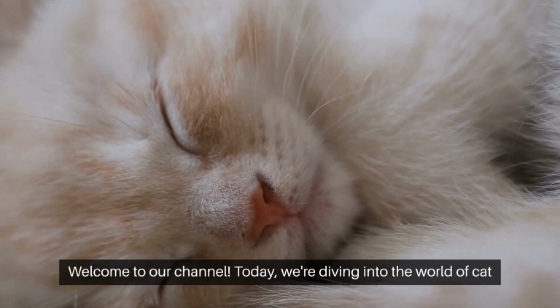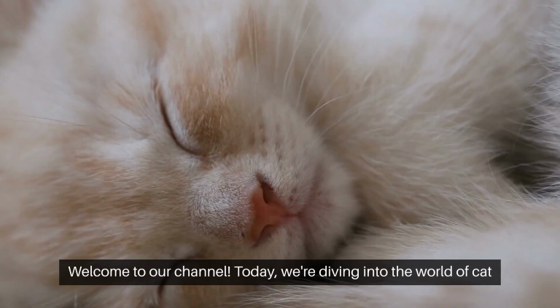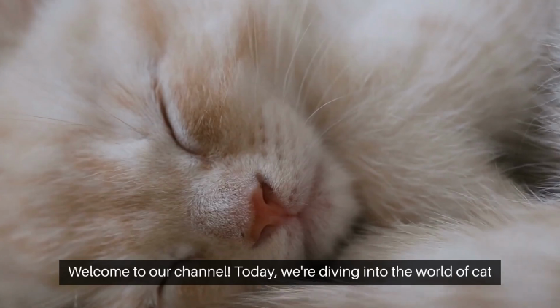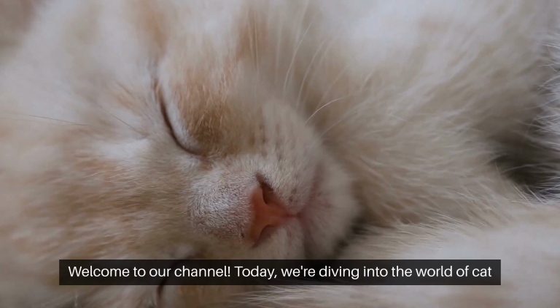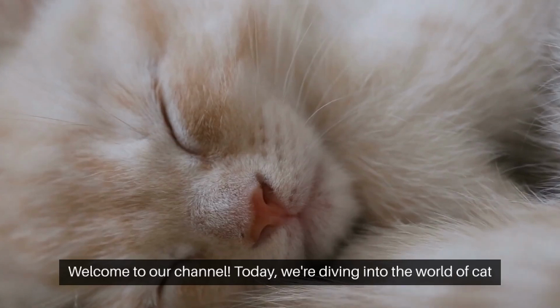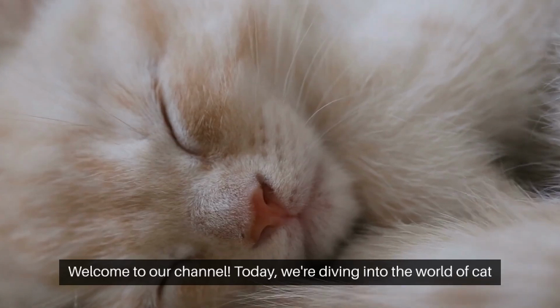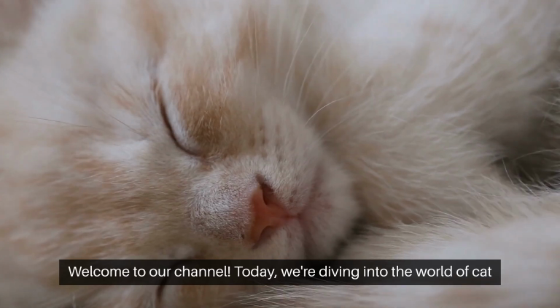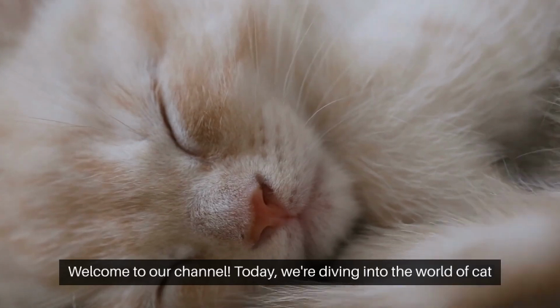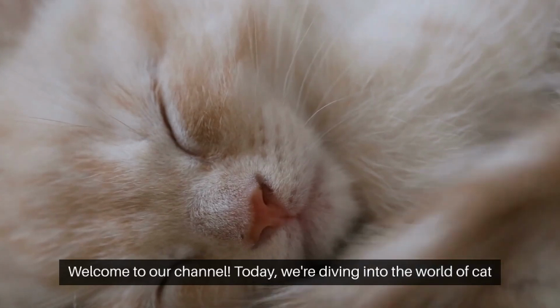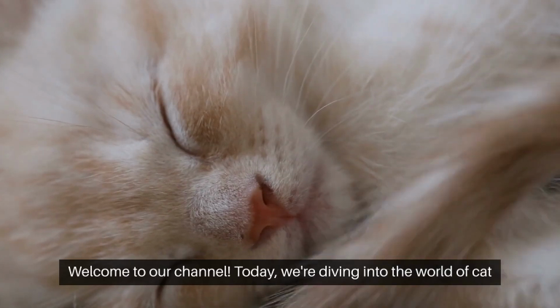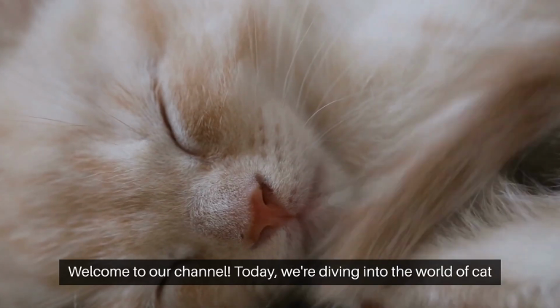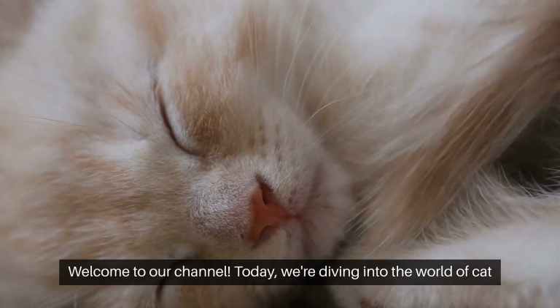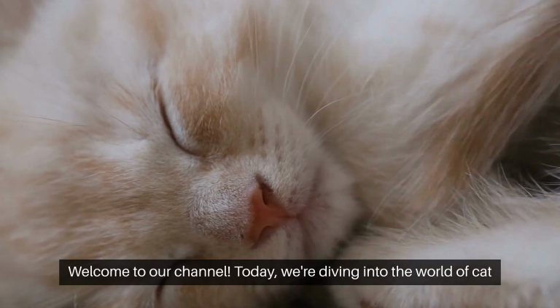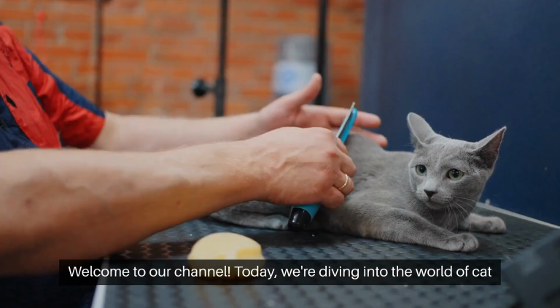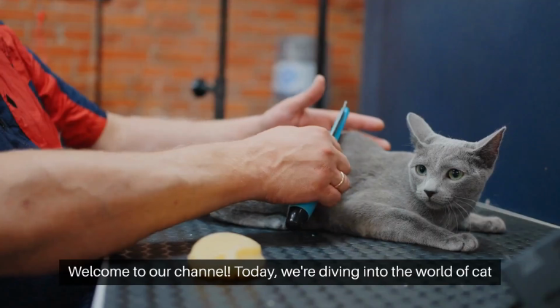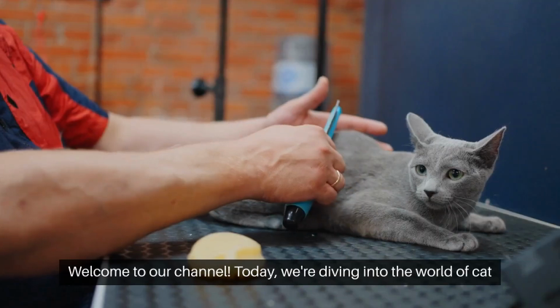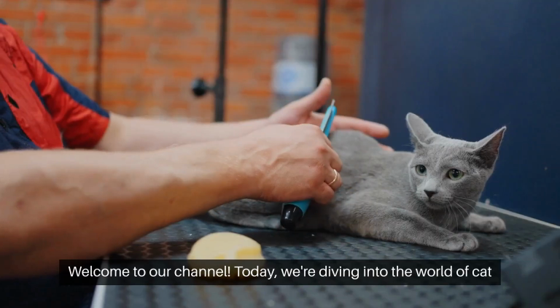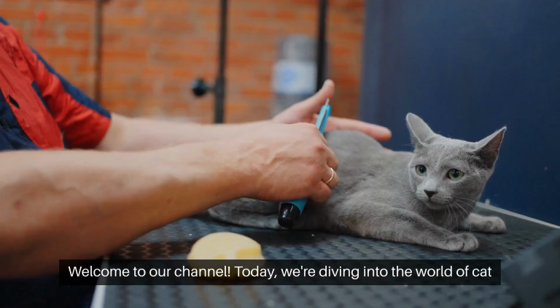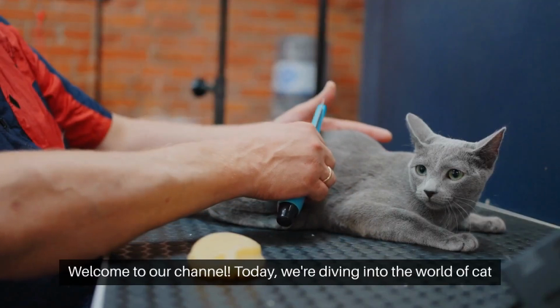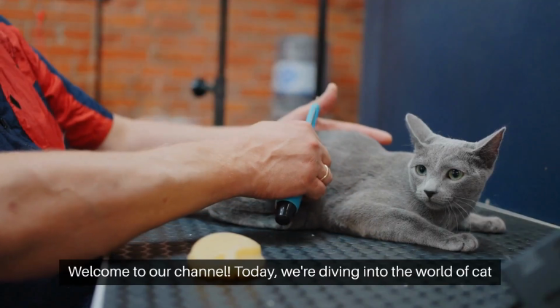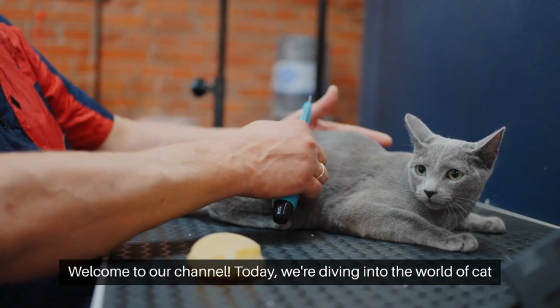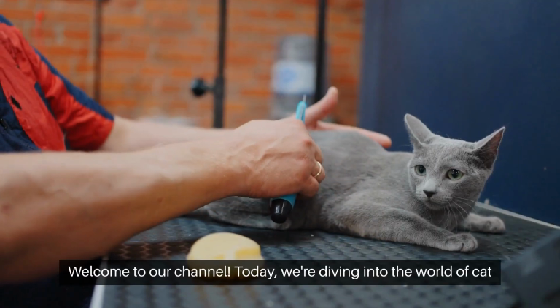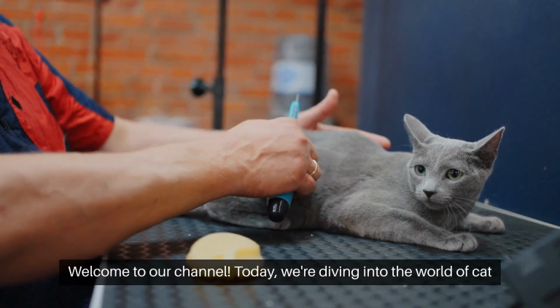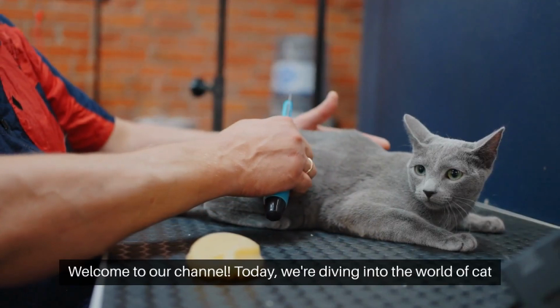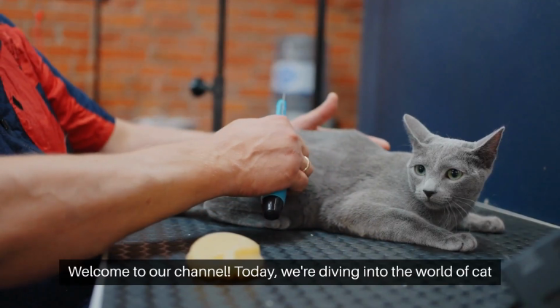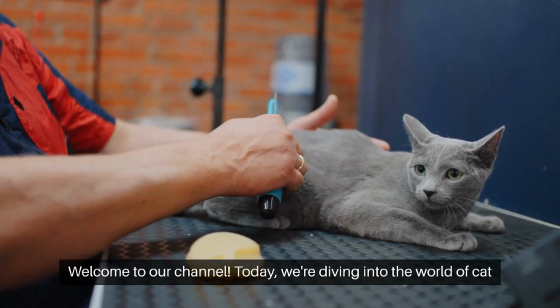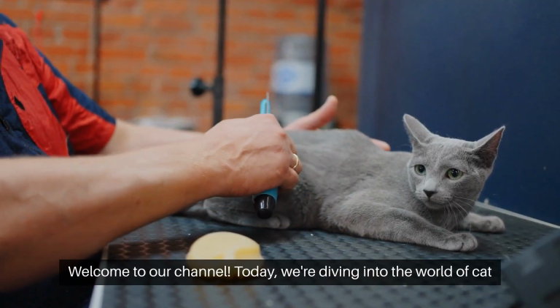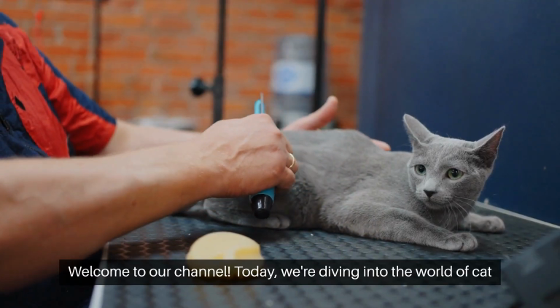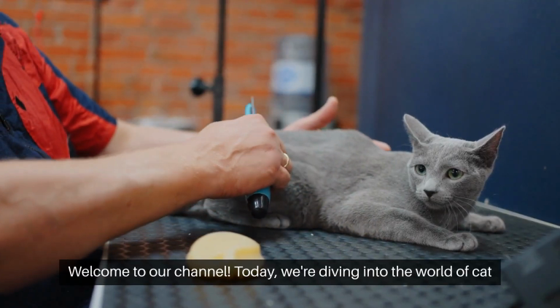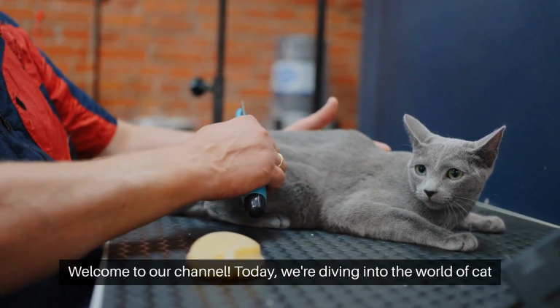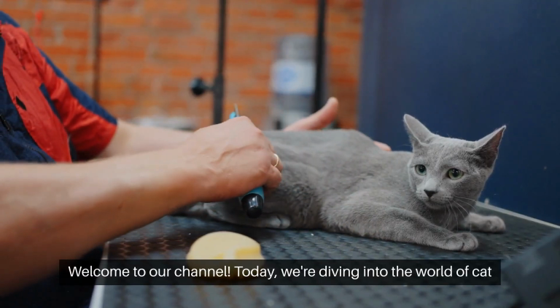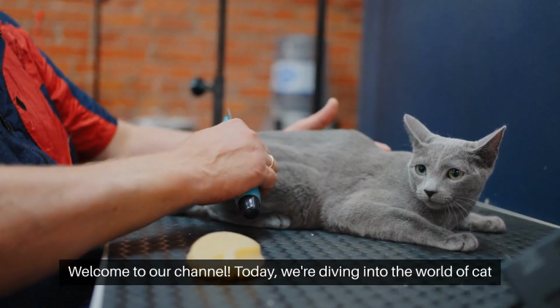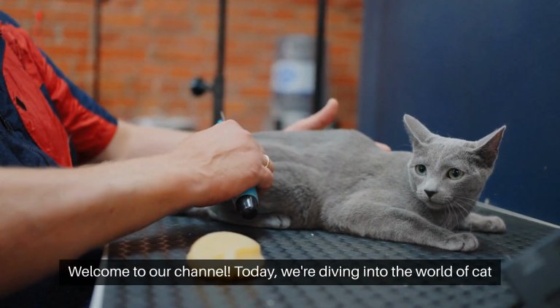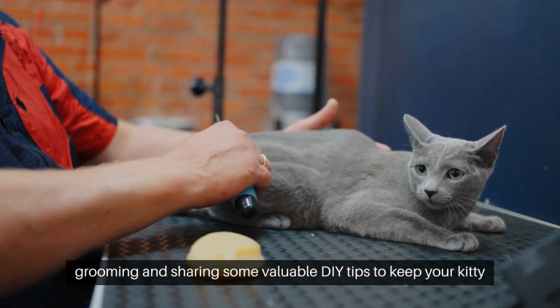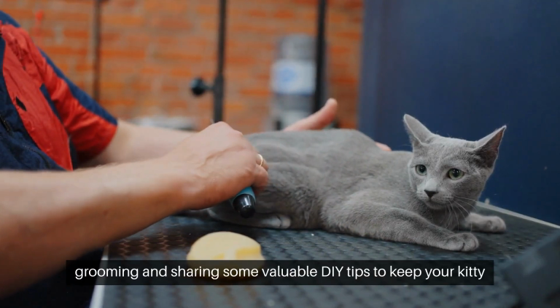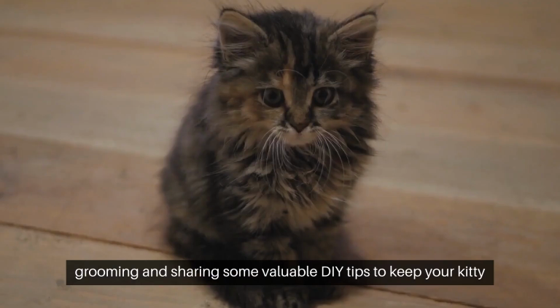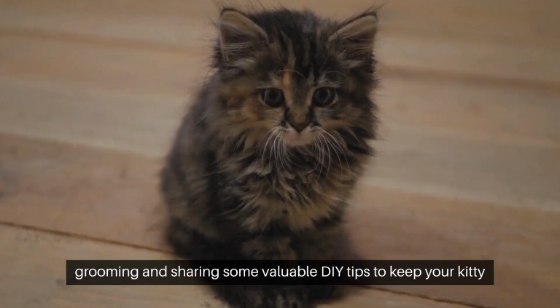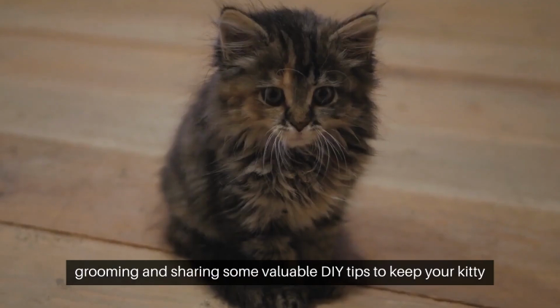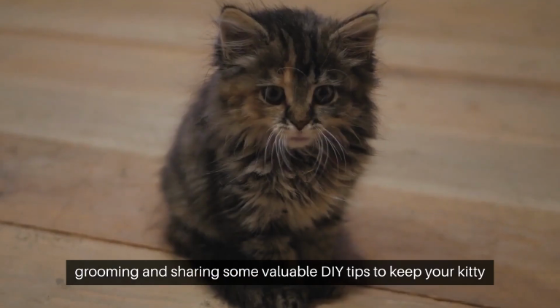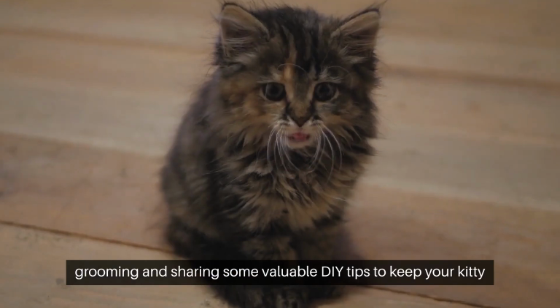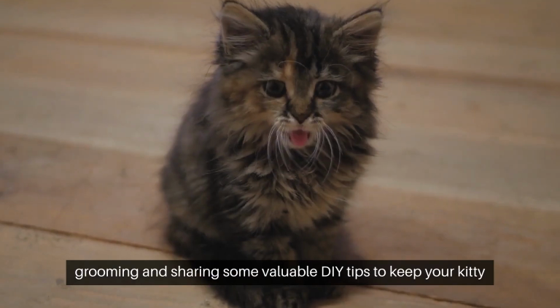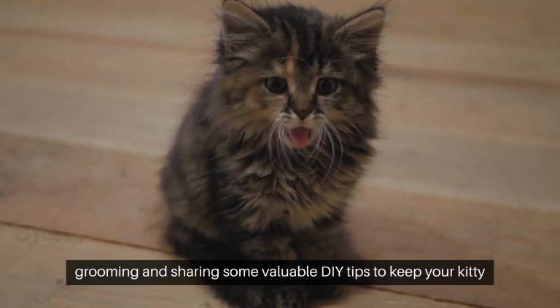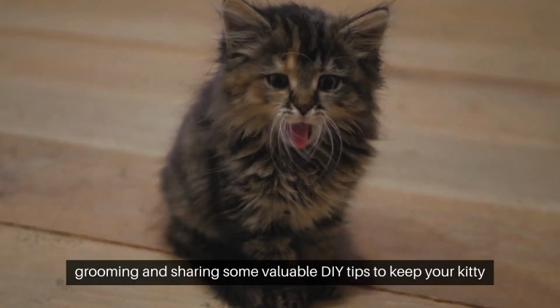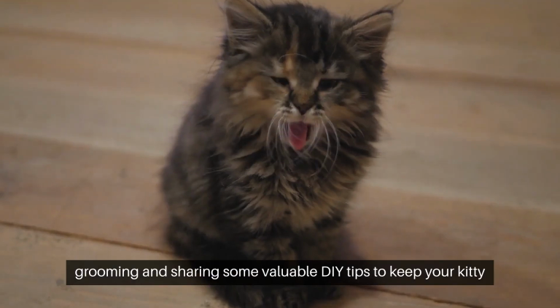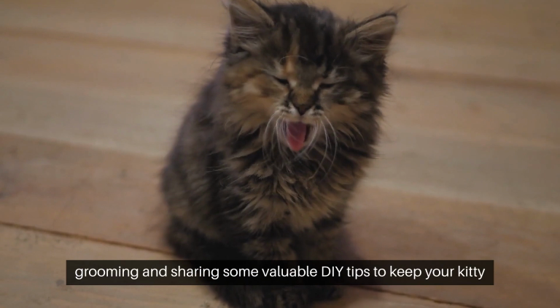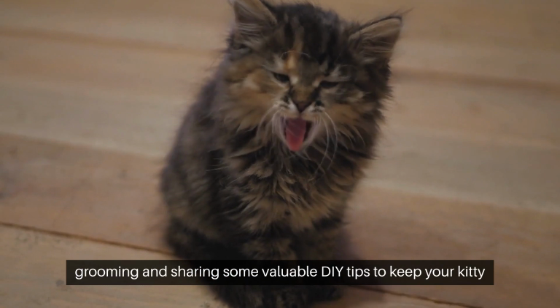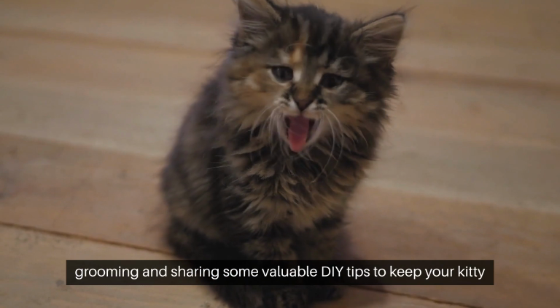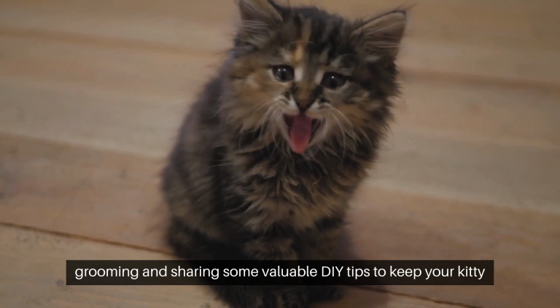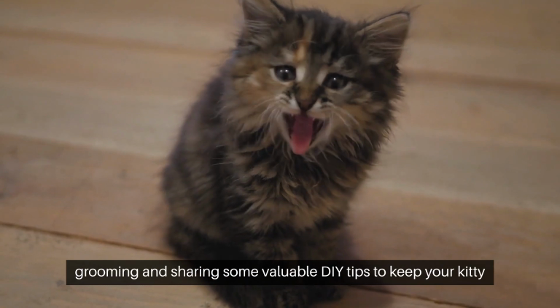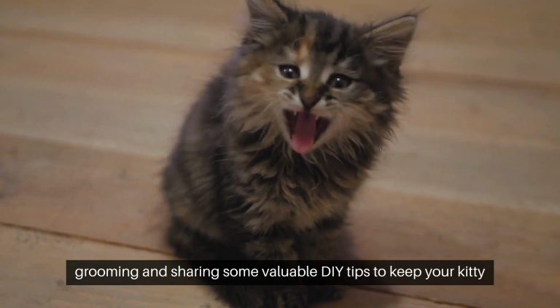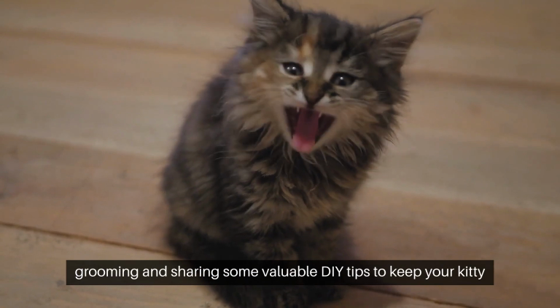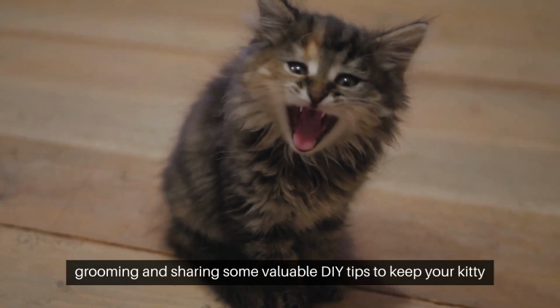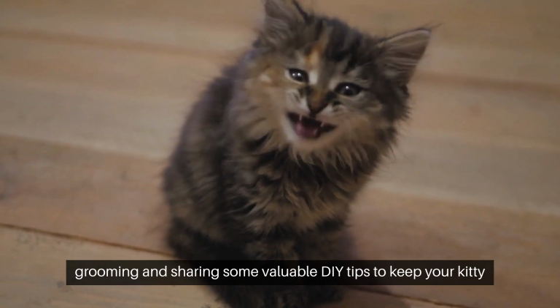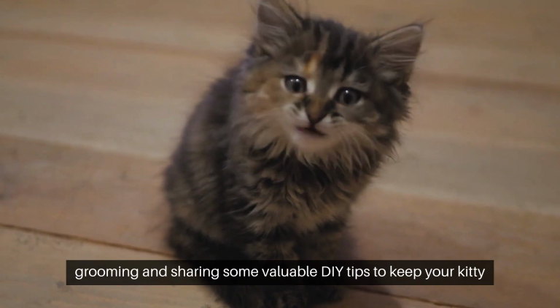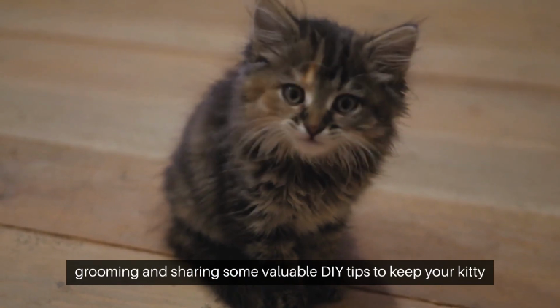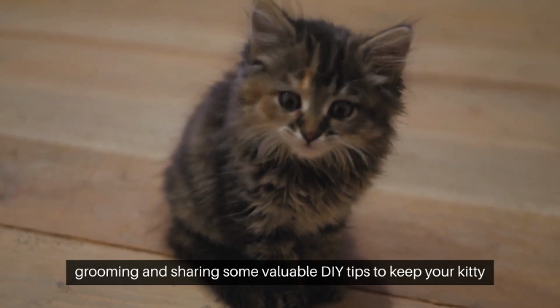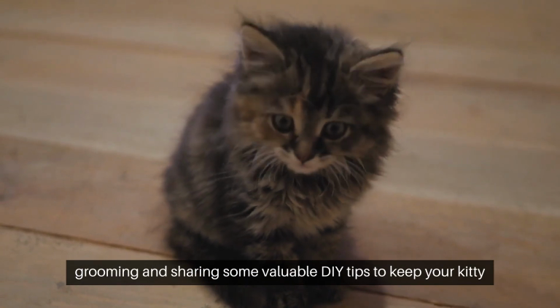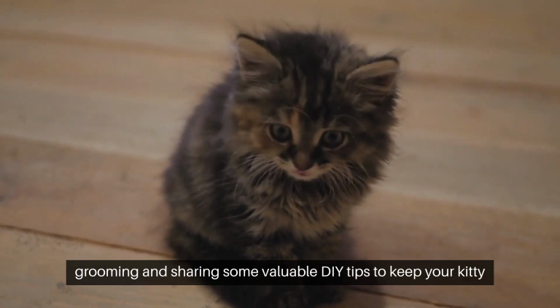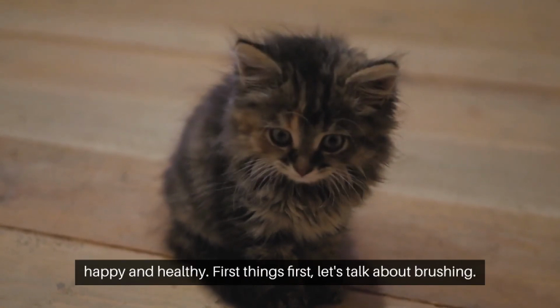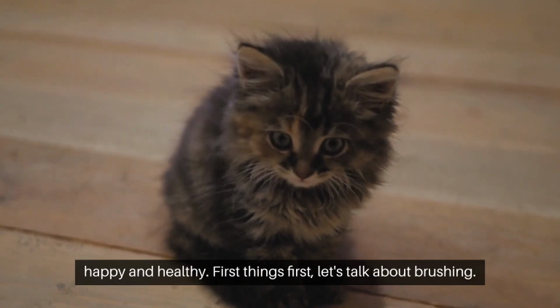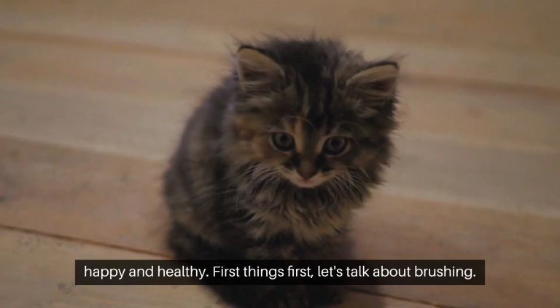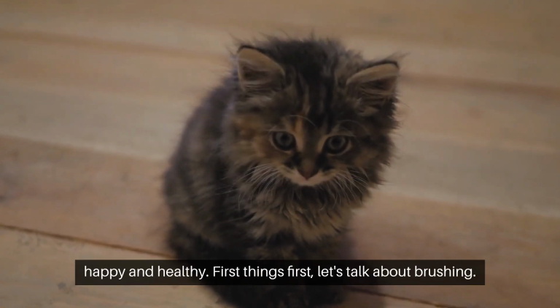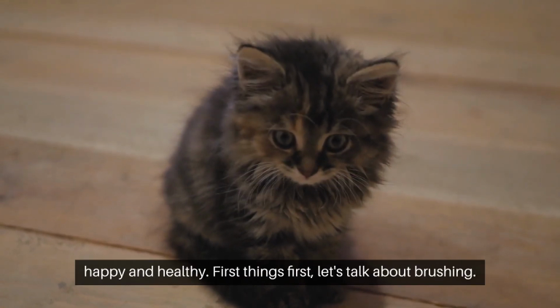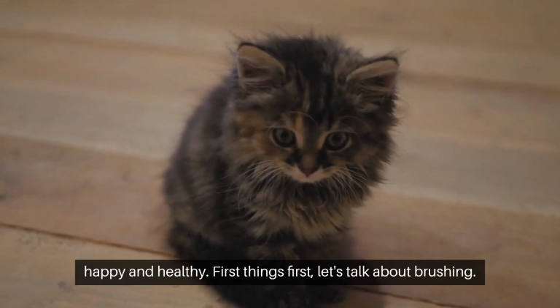Welcome to our channel. Today, we're diving into the world of cat grooming and sharing some valuable DIY tips to keep your kitty happy and healthy.